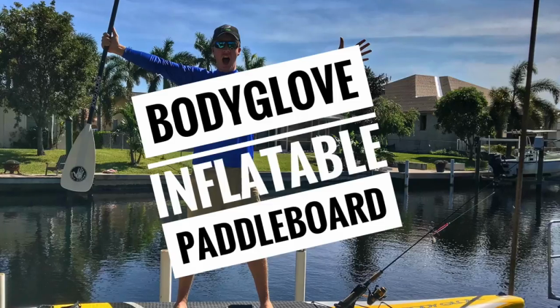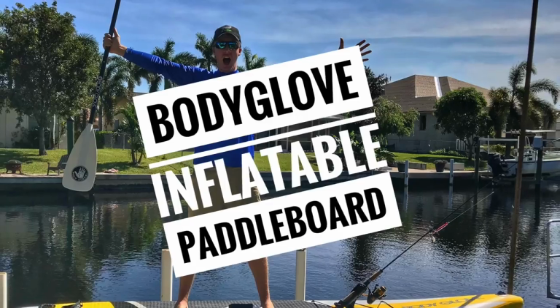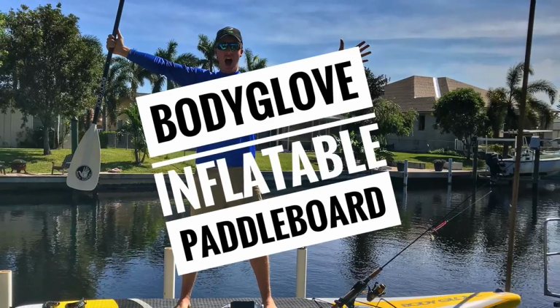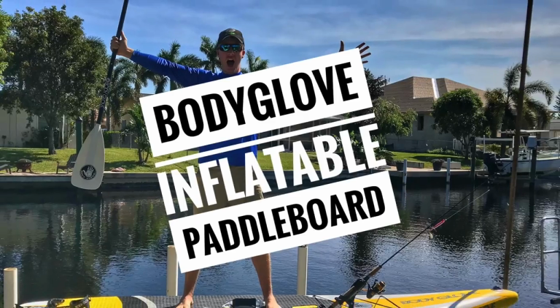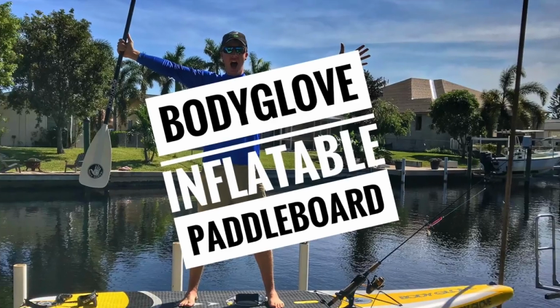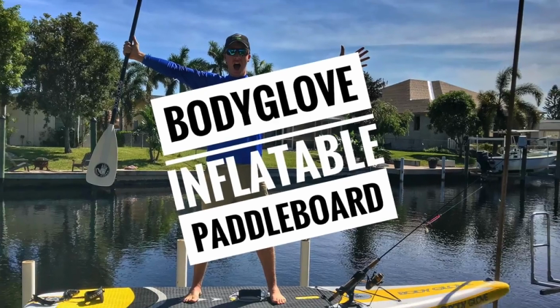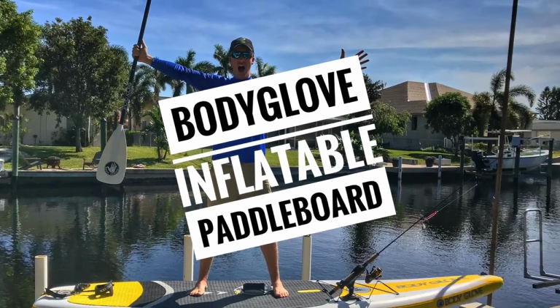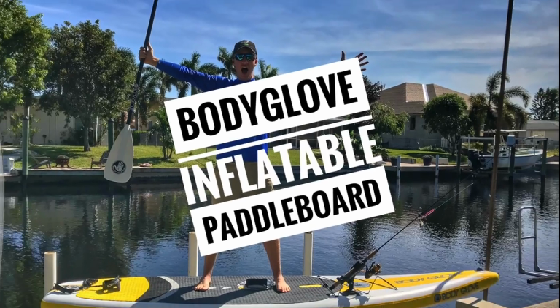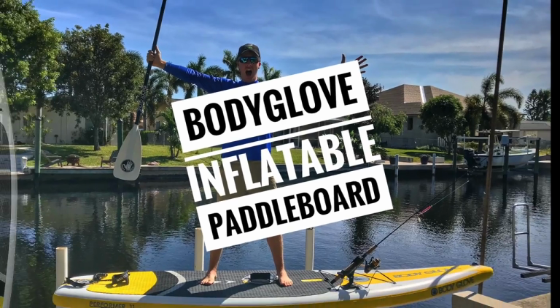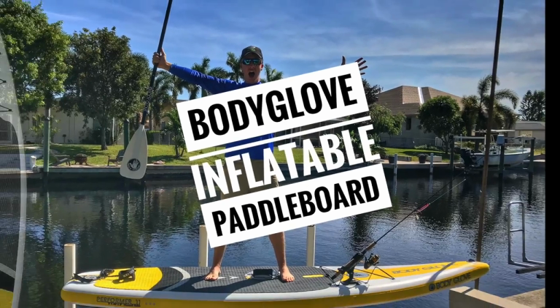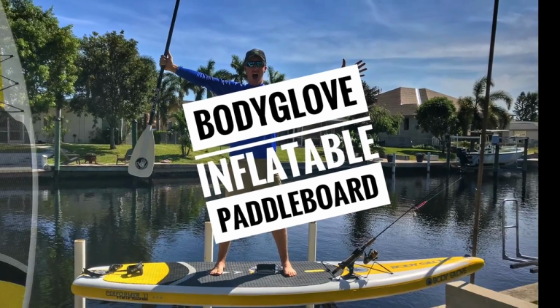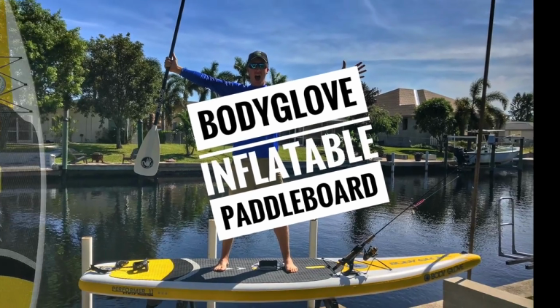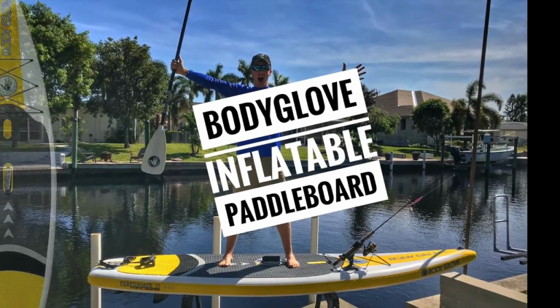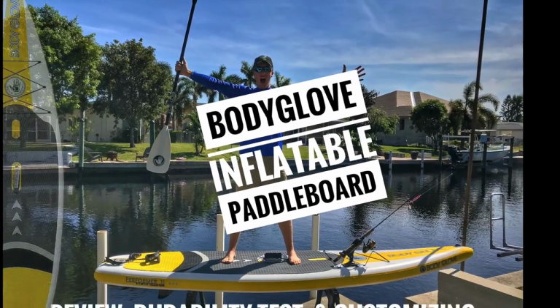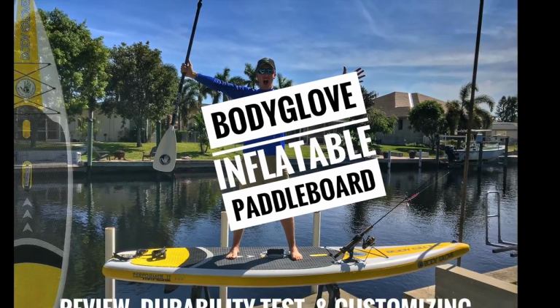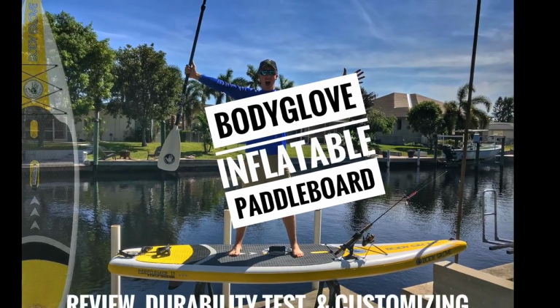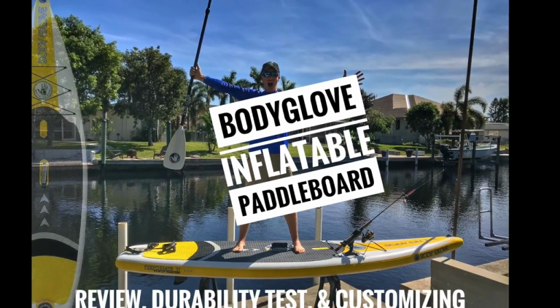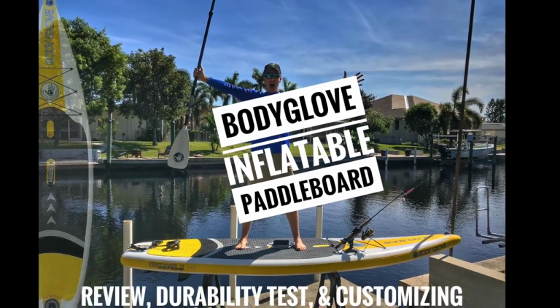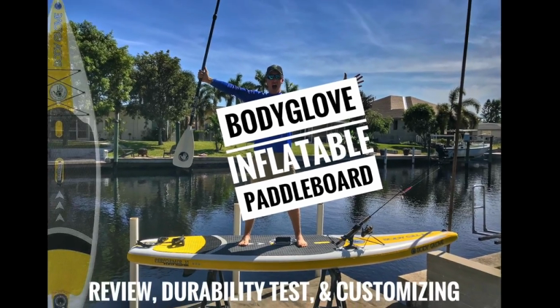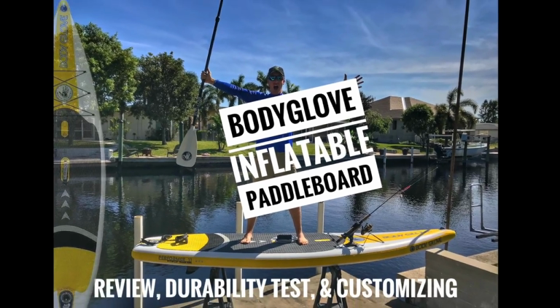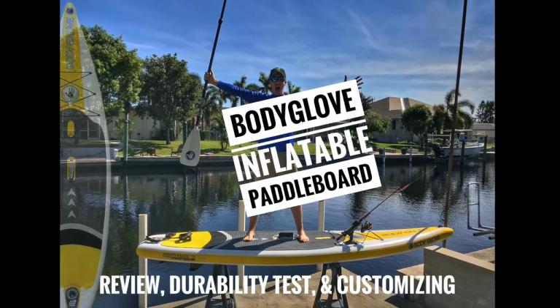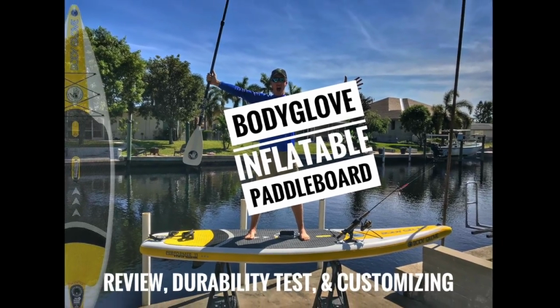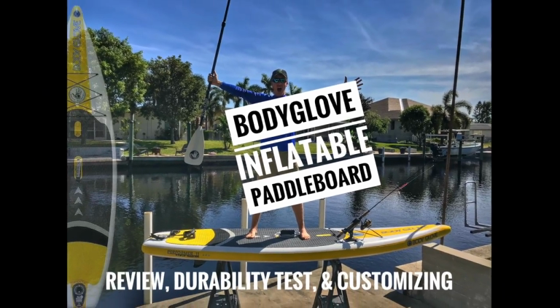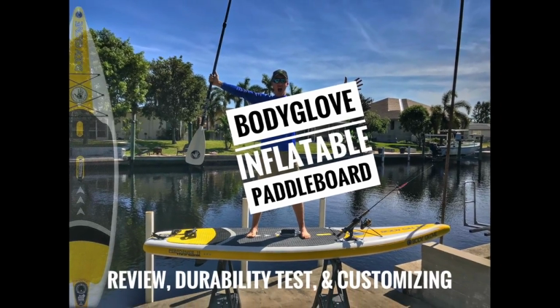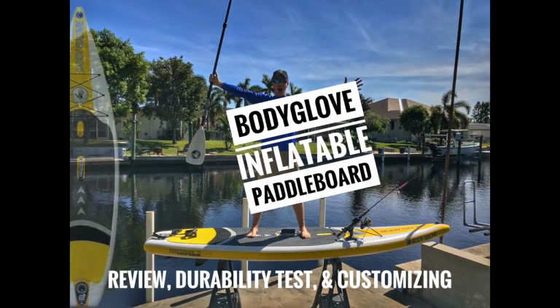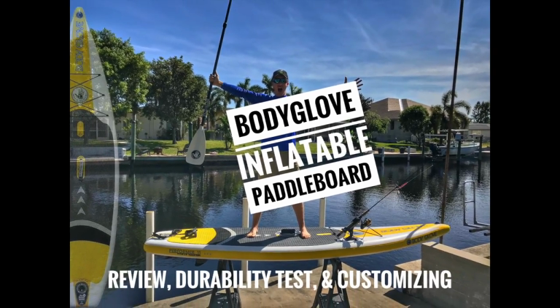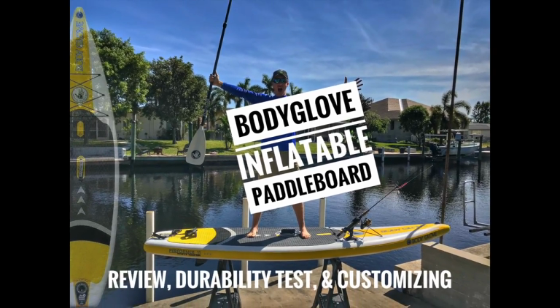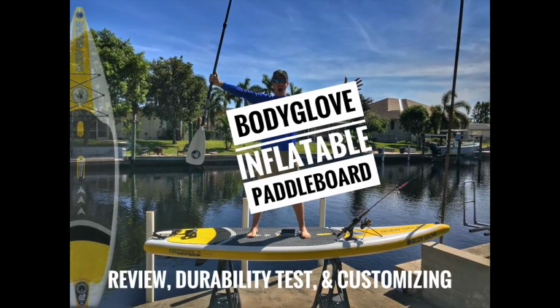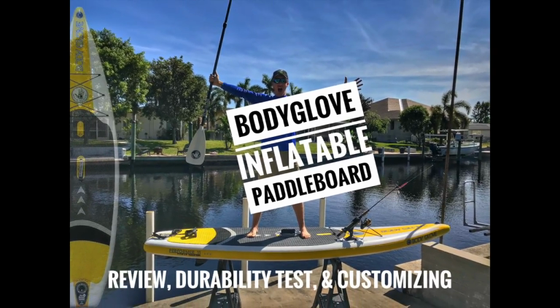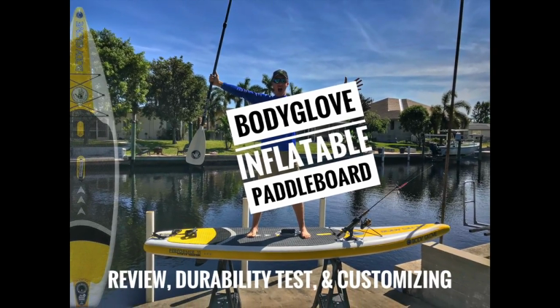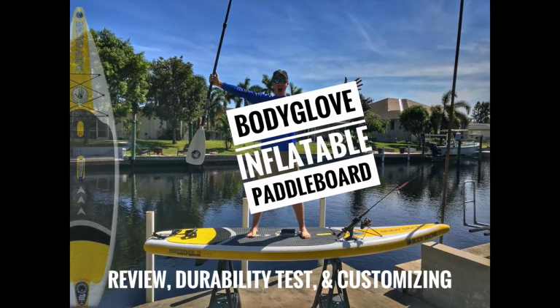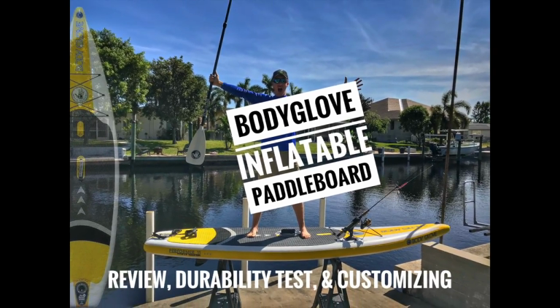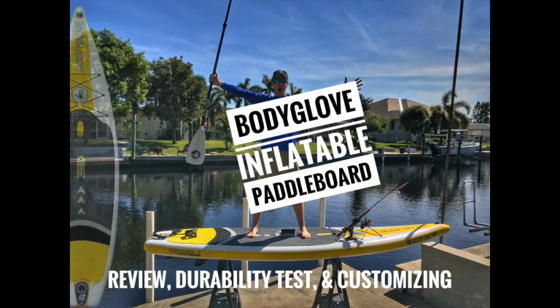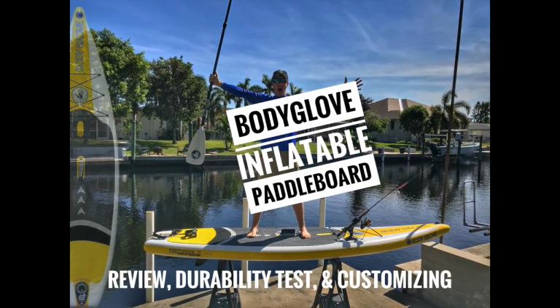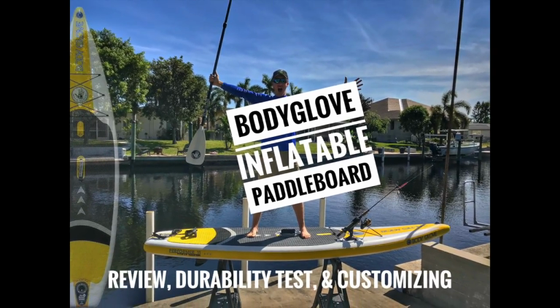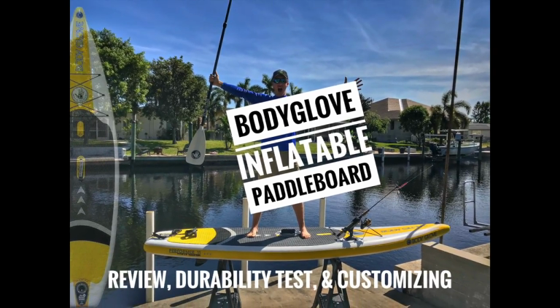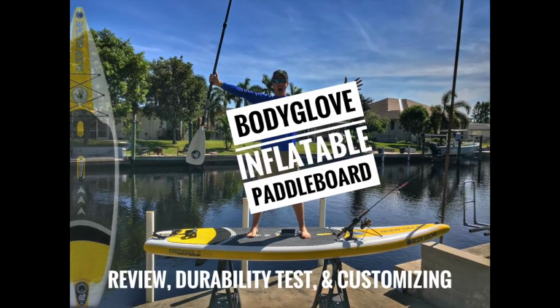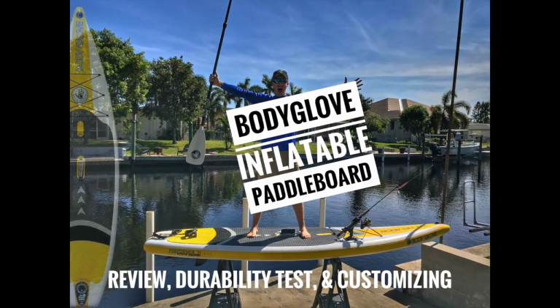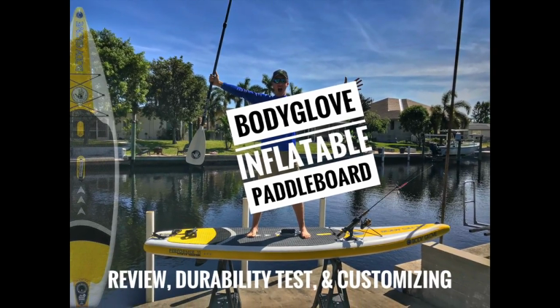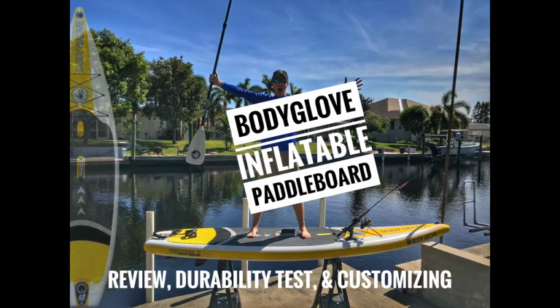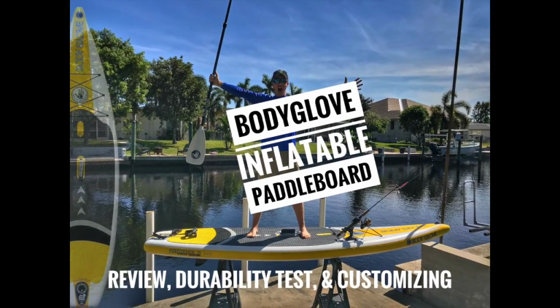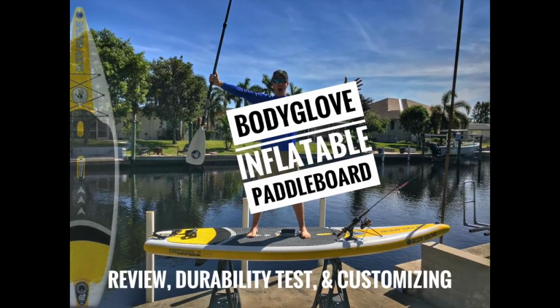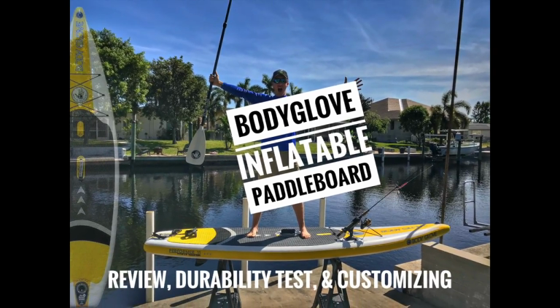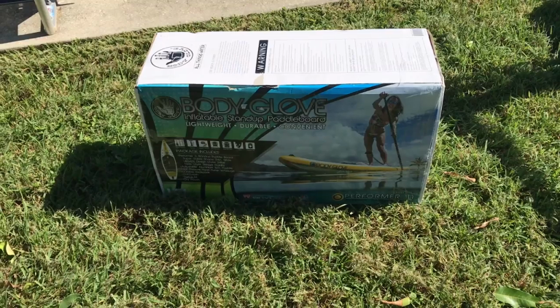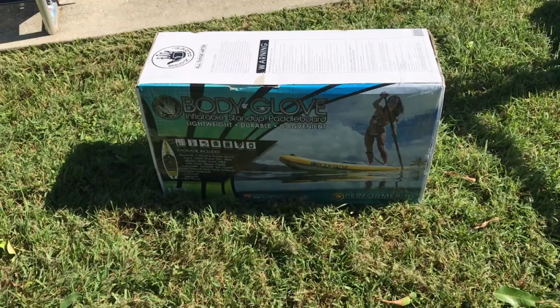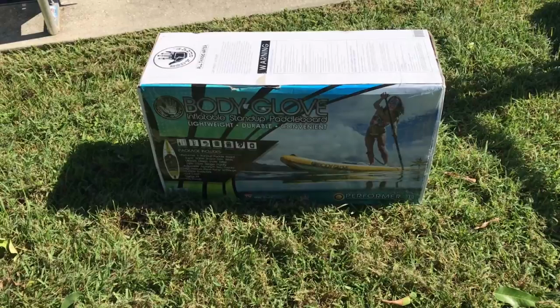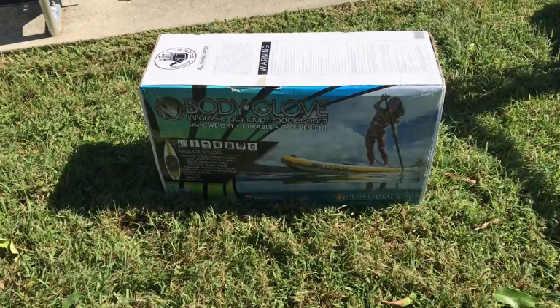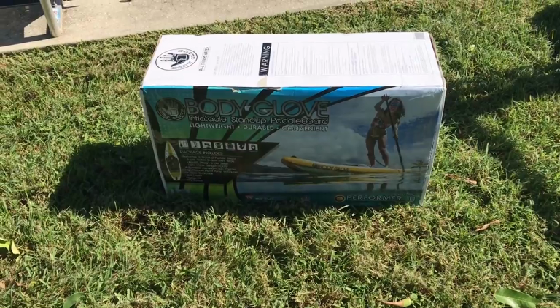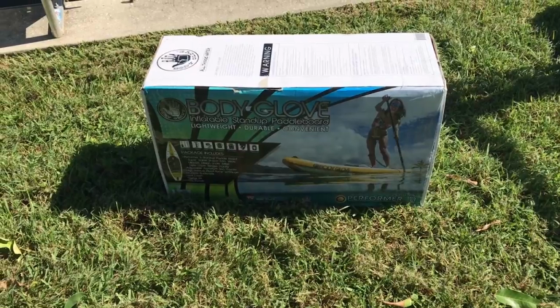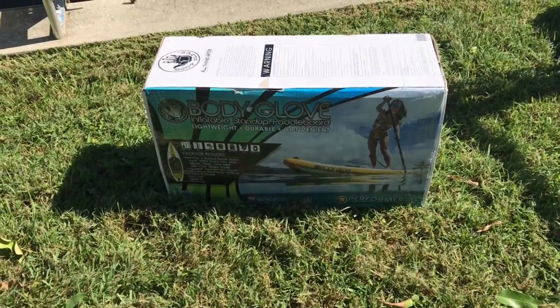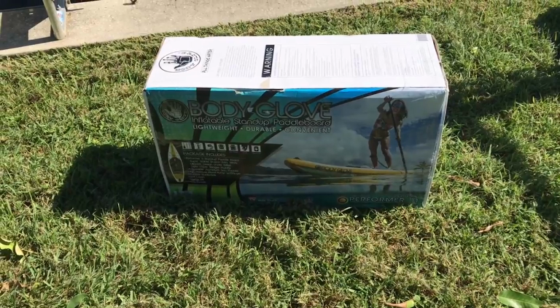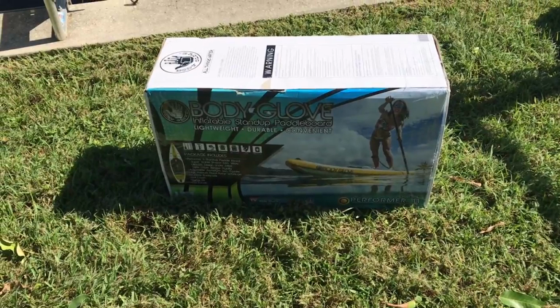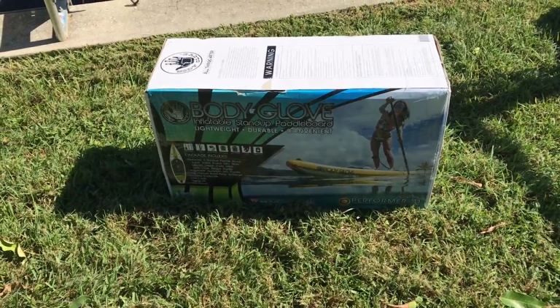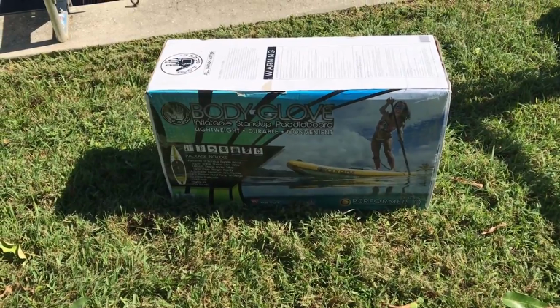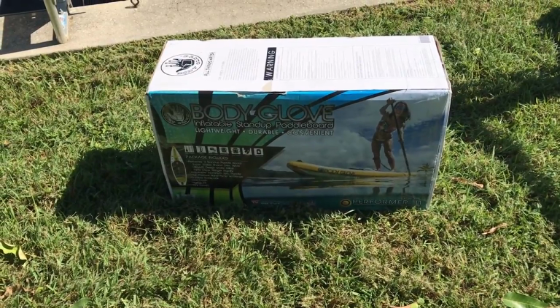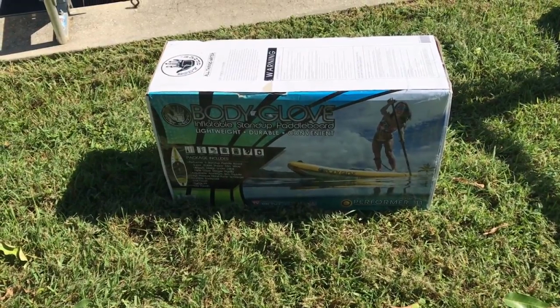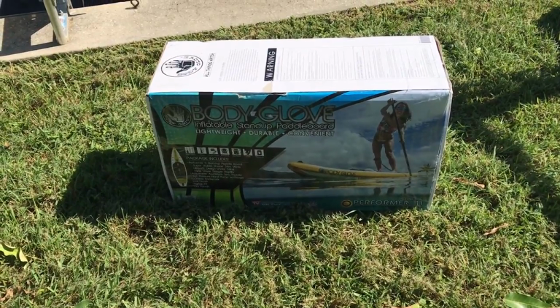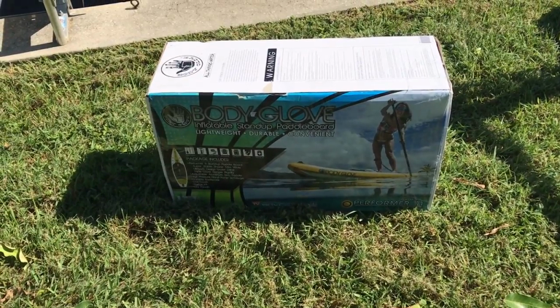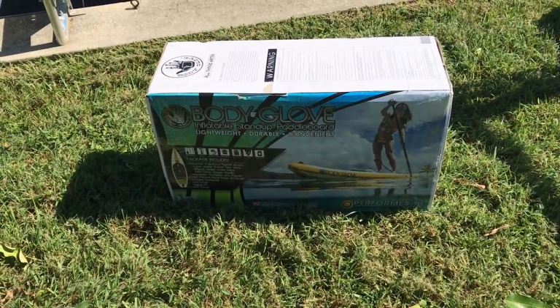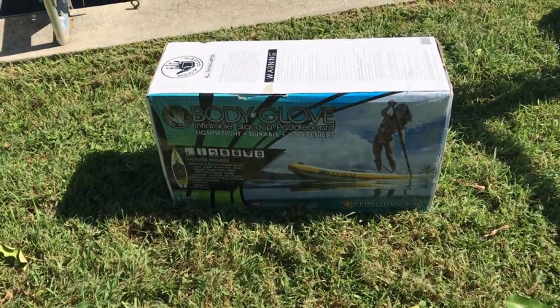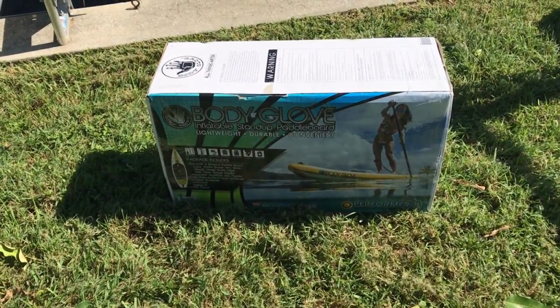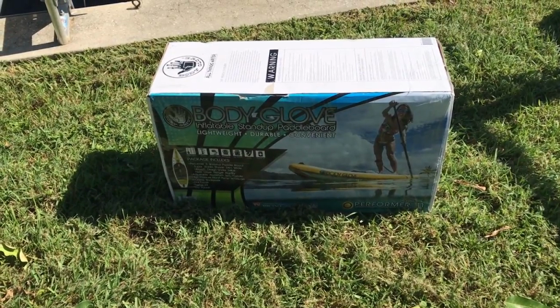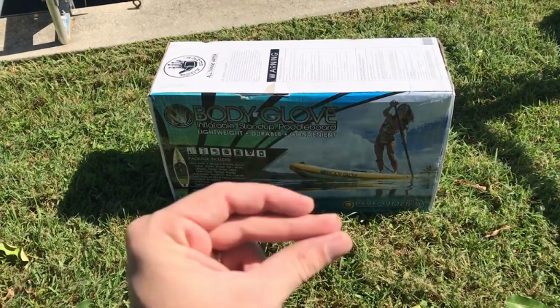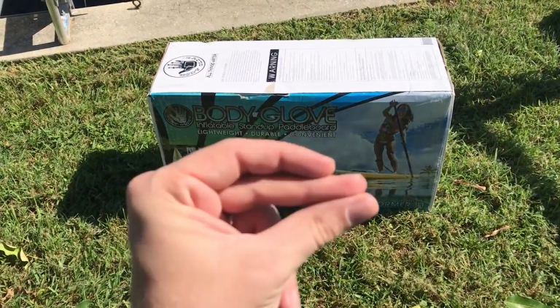Kayak DIY here, and in this video we're going to review the Body Glove inflatable paddleboard. It just arrived in the mail, so let's open it up.